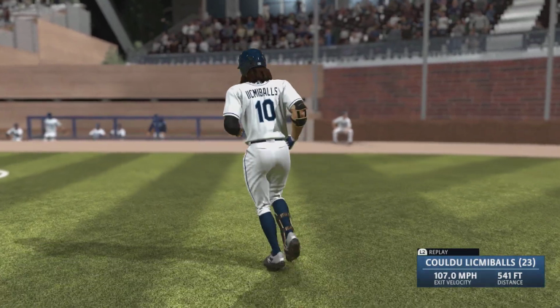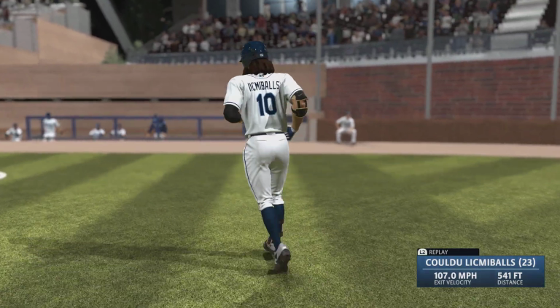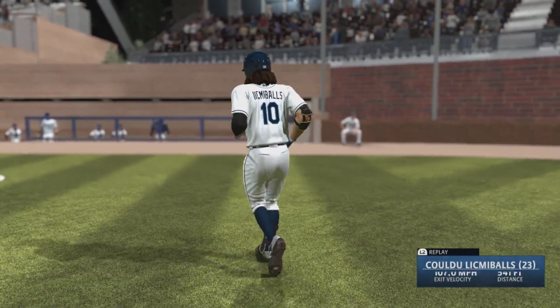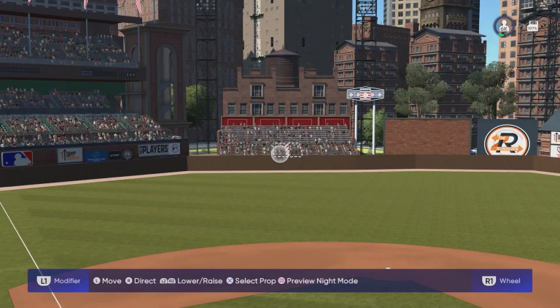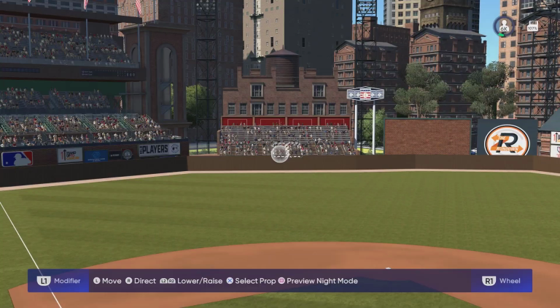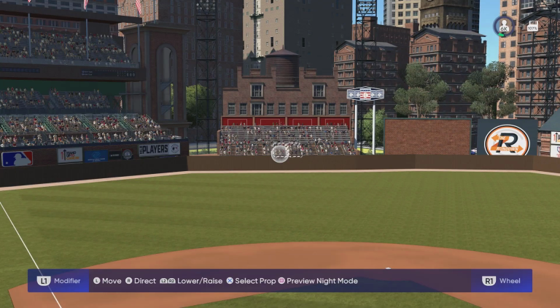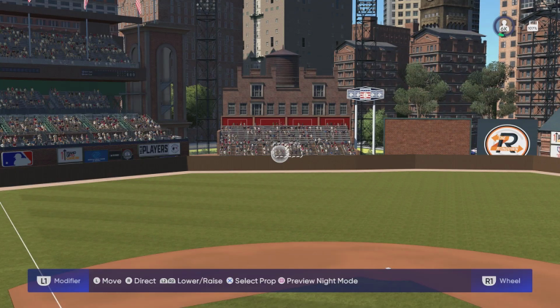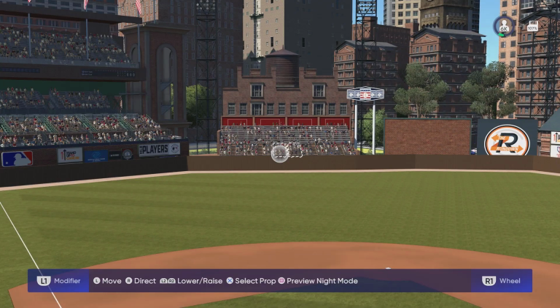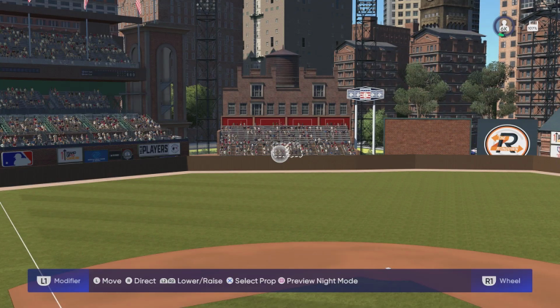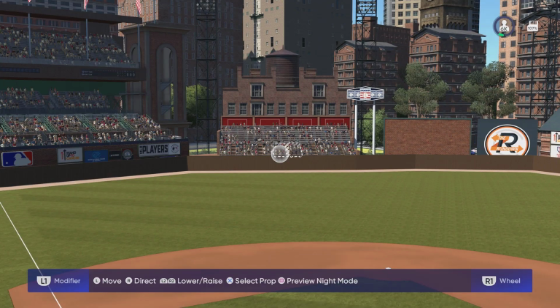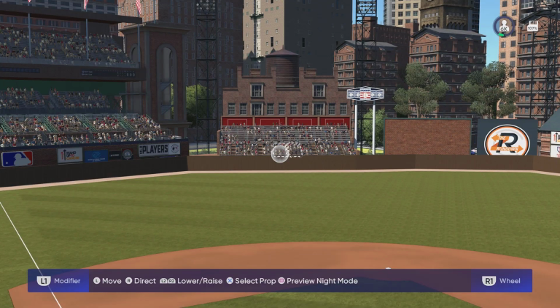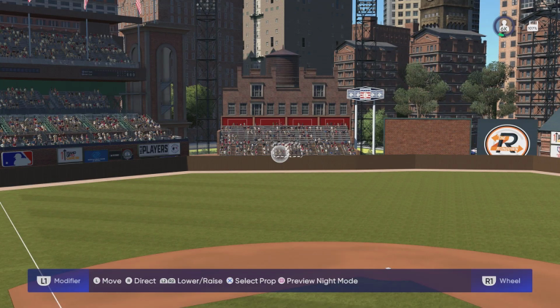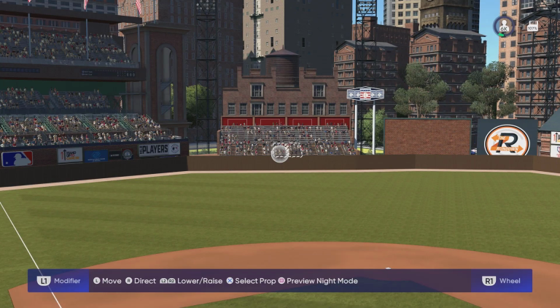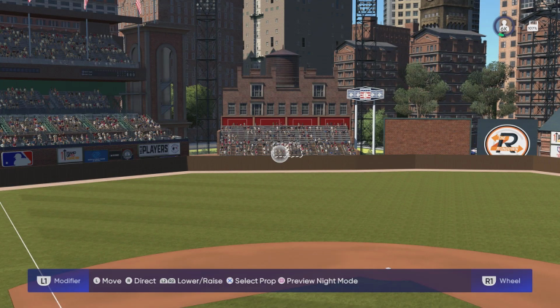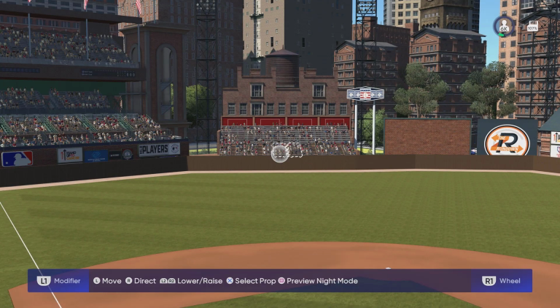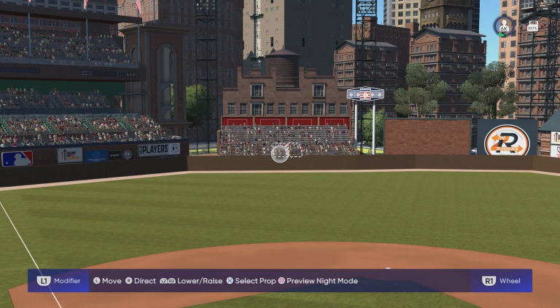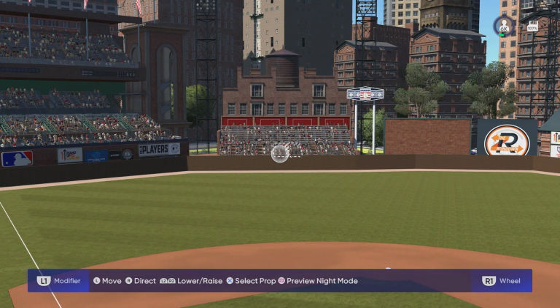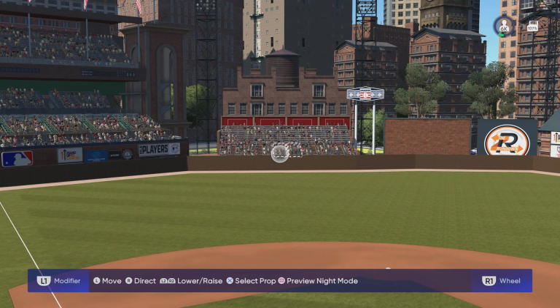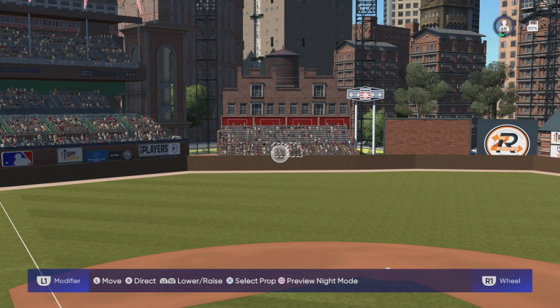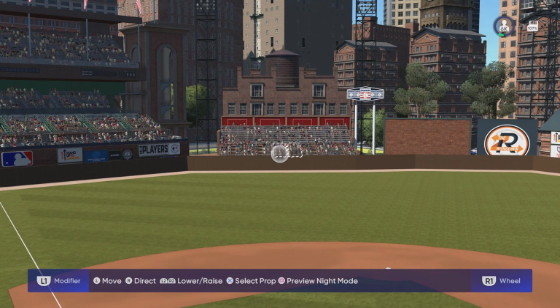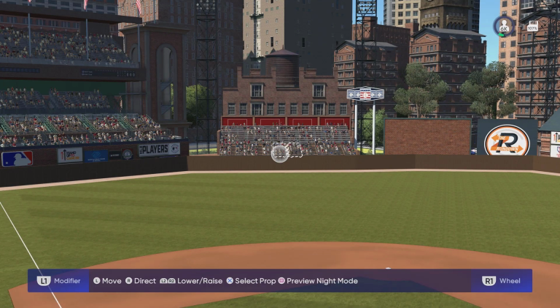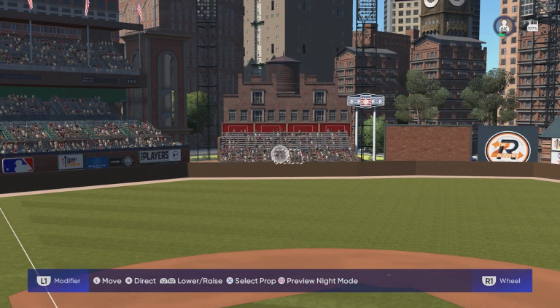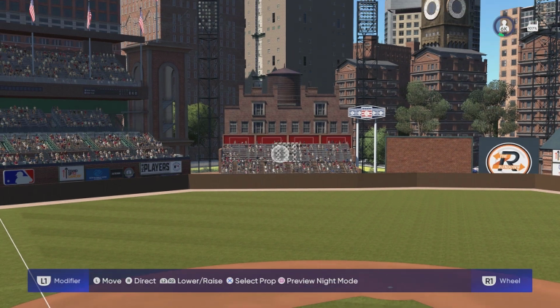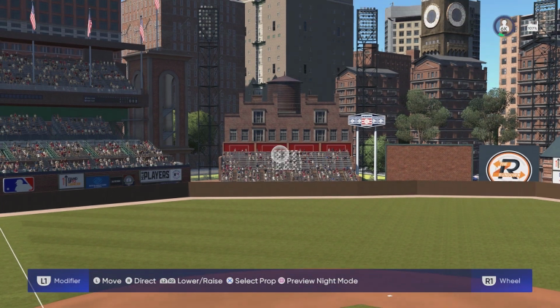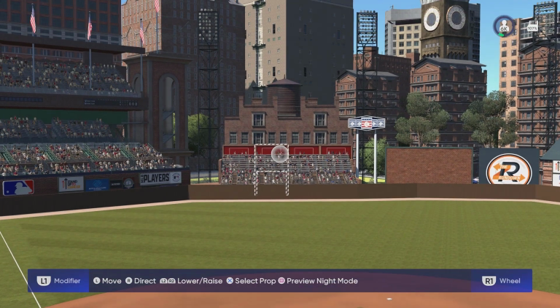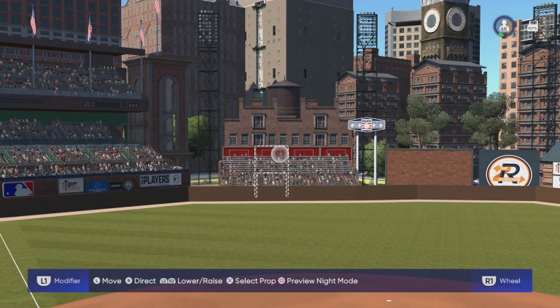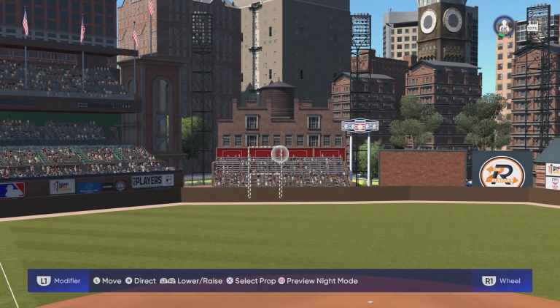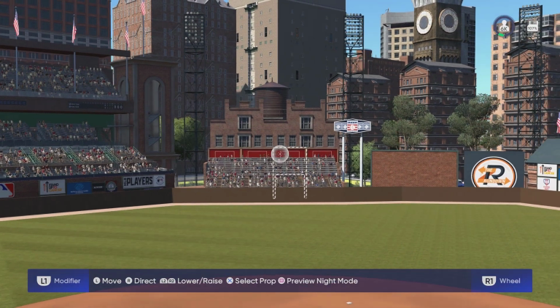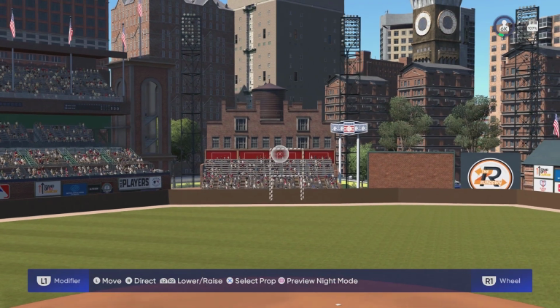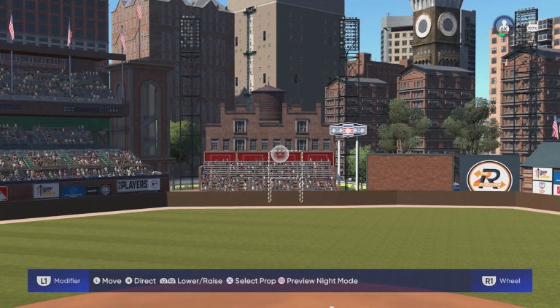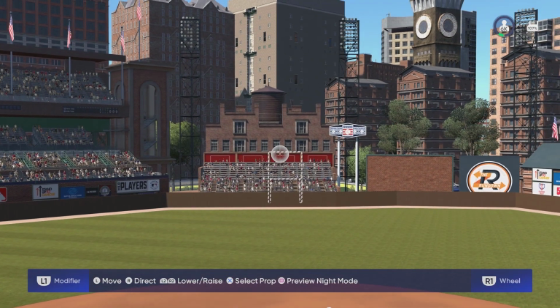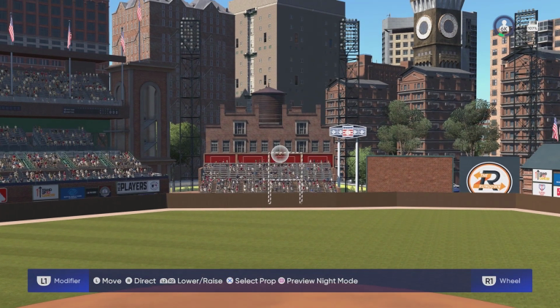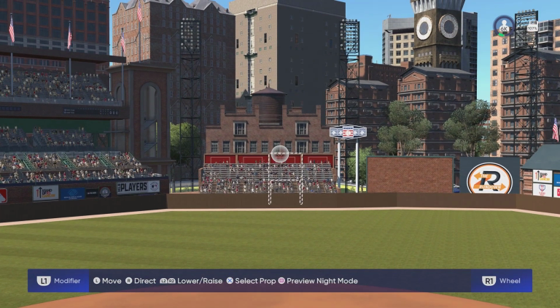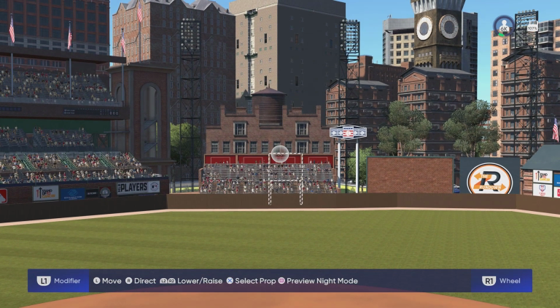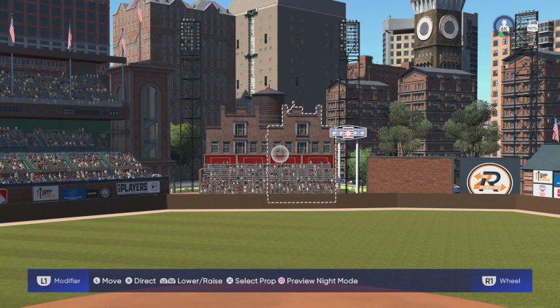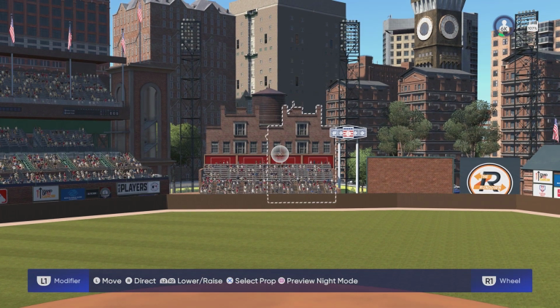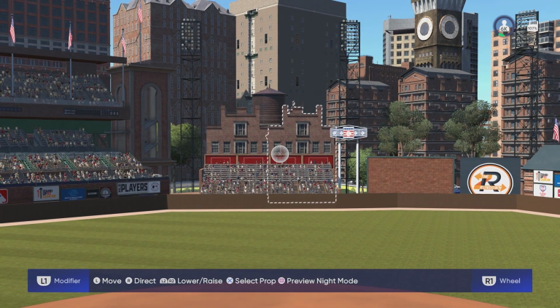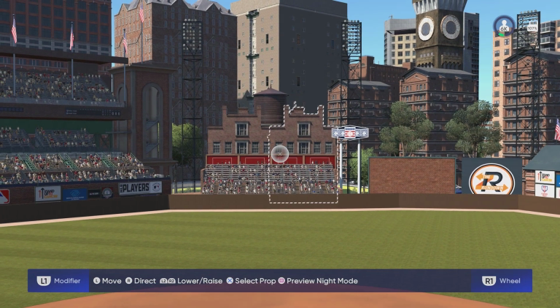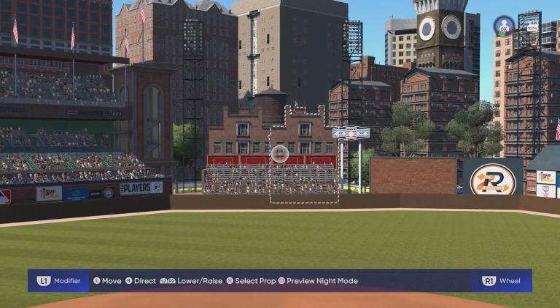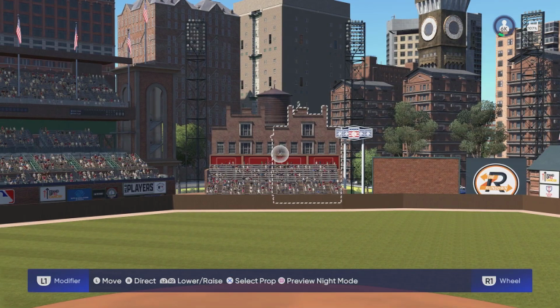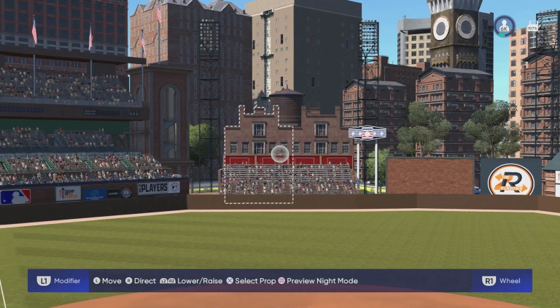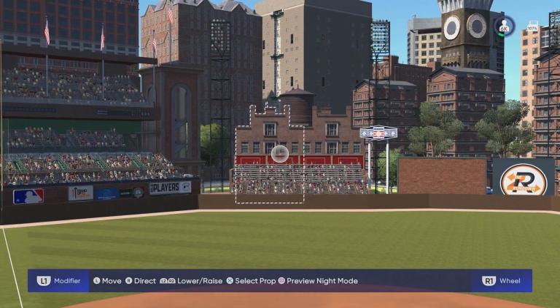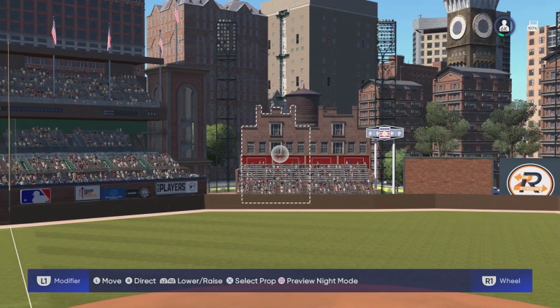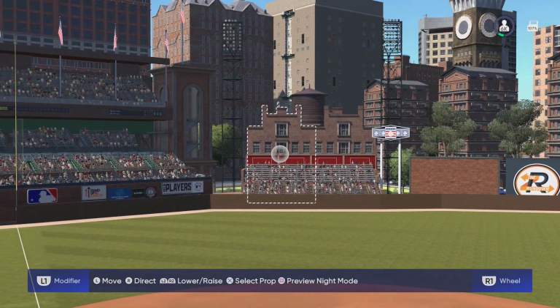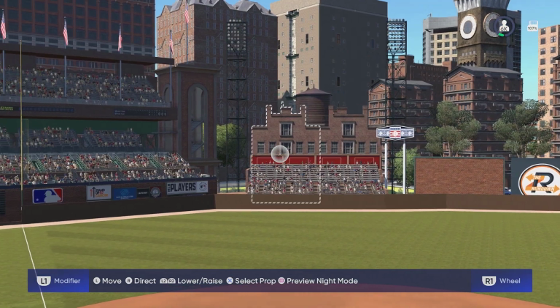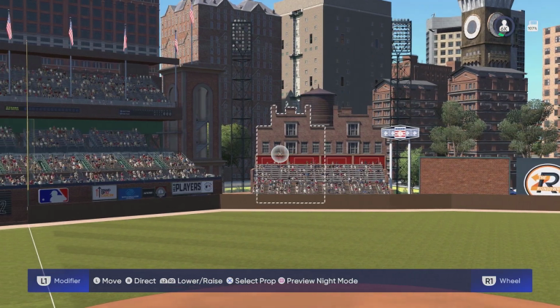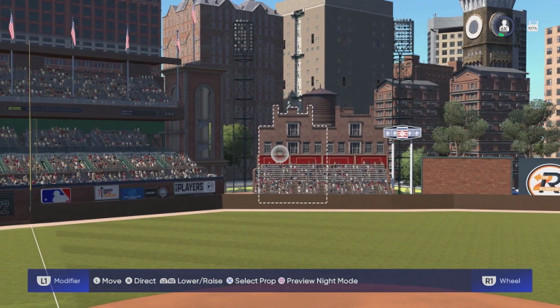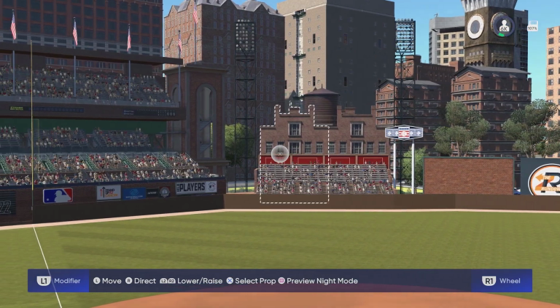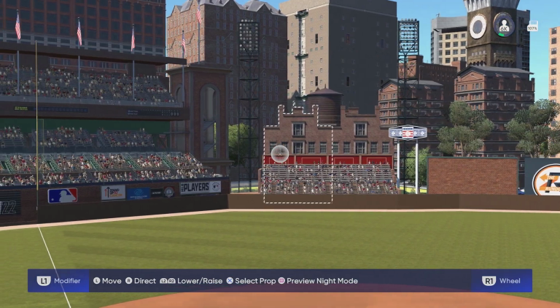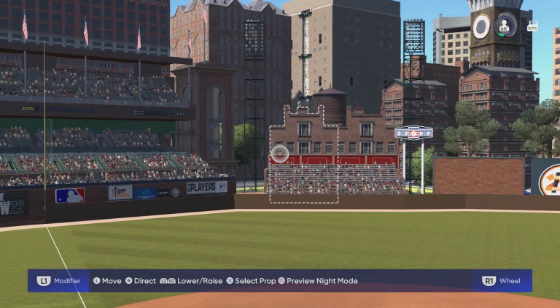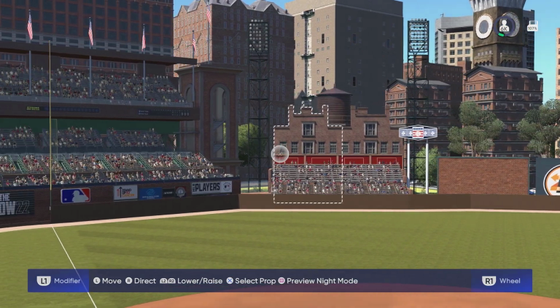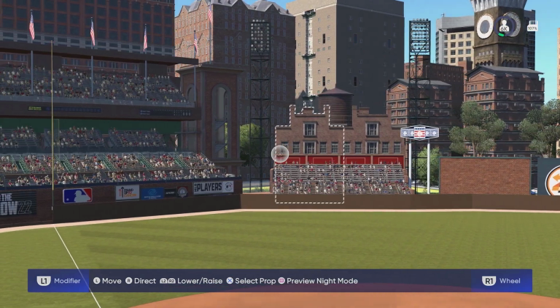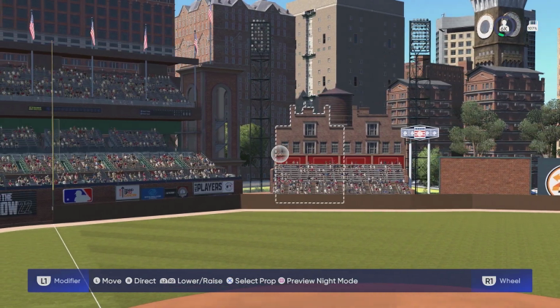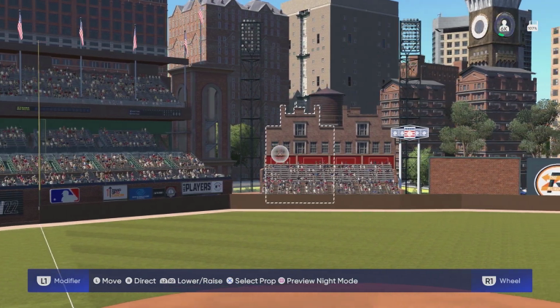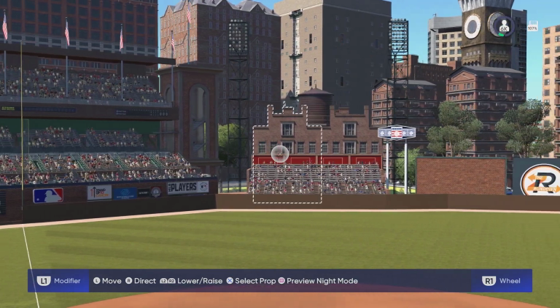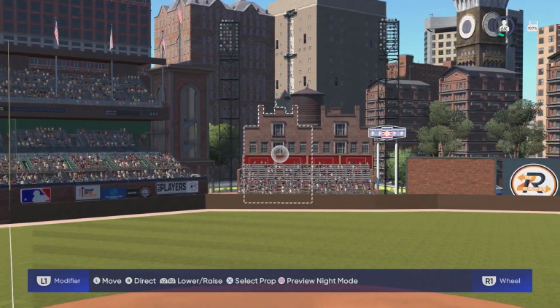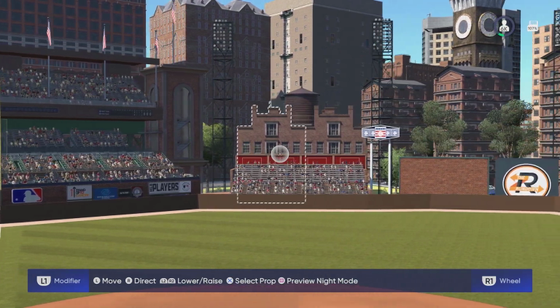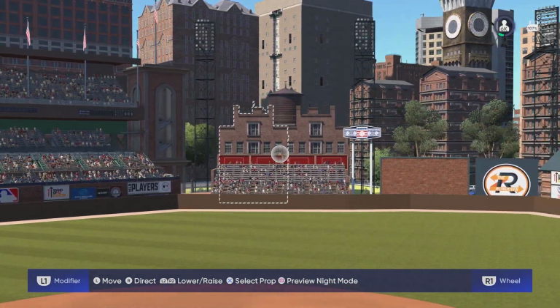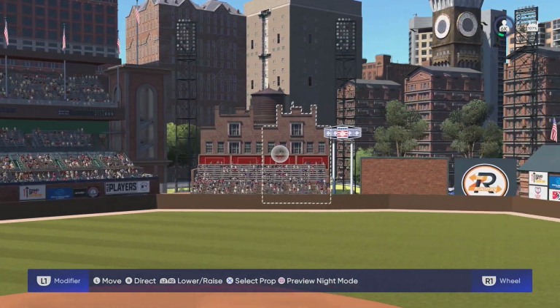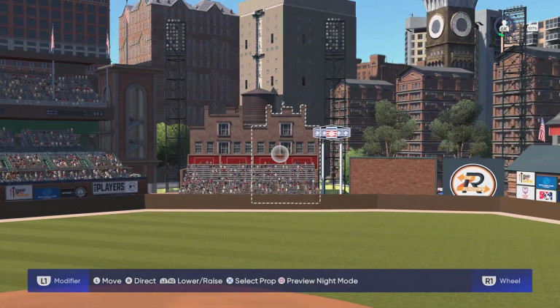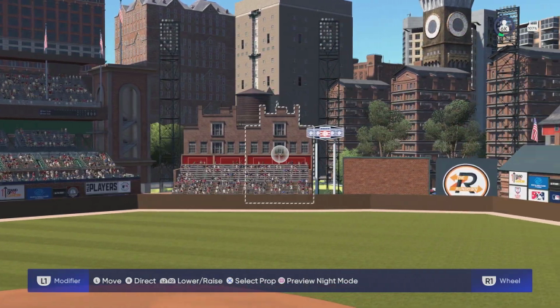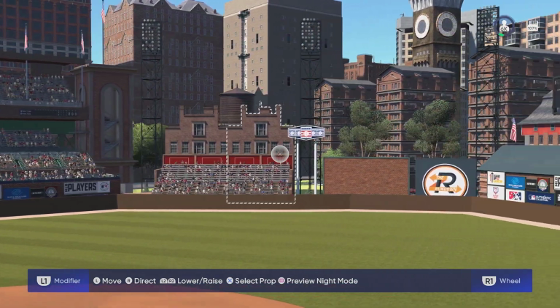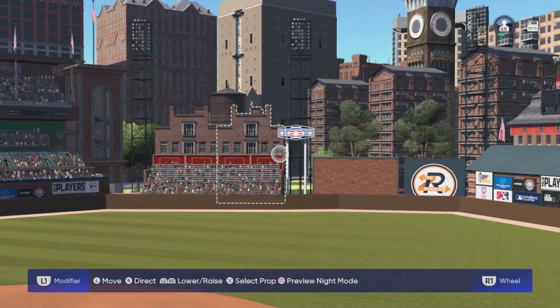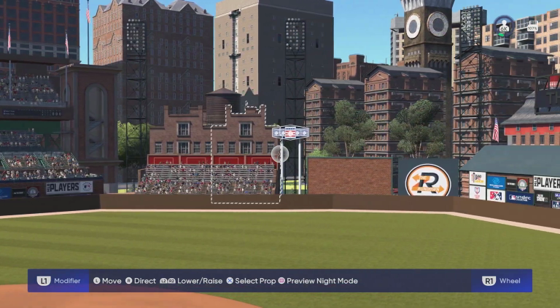To left center field we have a section of seats that connects to the warehouse, and then on each side of it we have a light fixture.